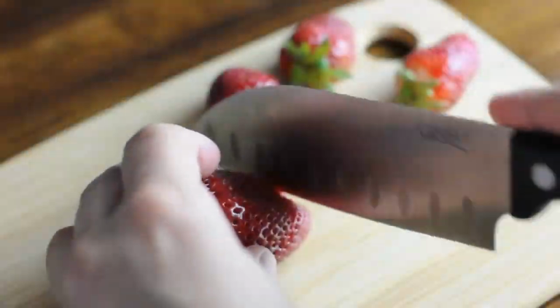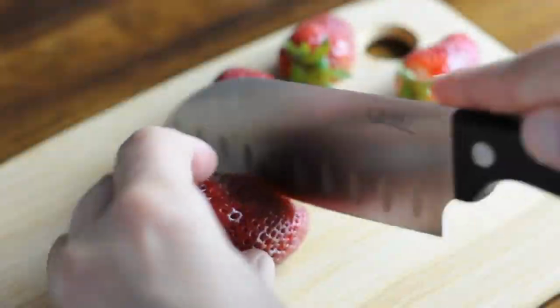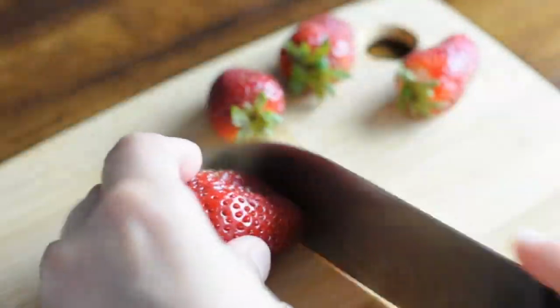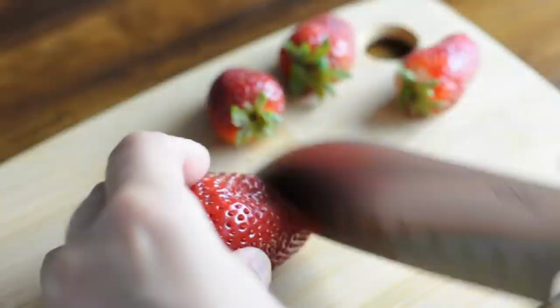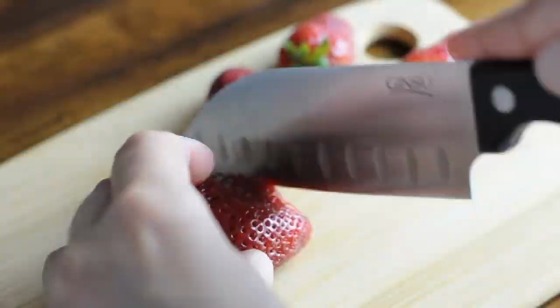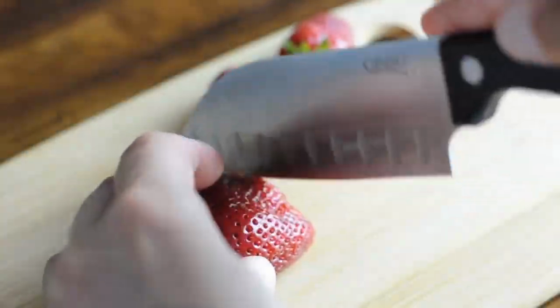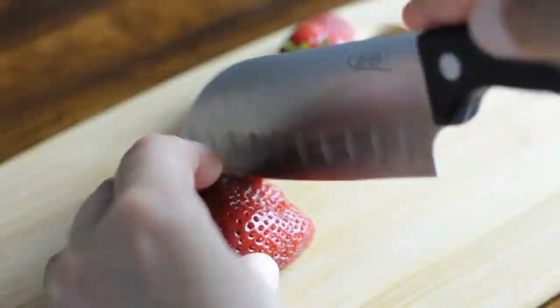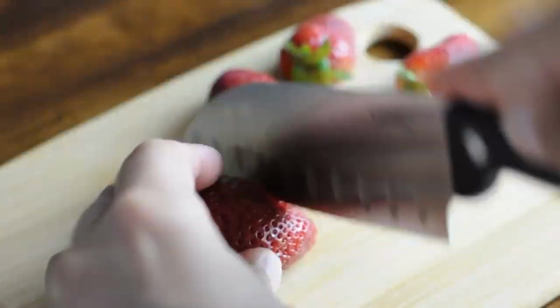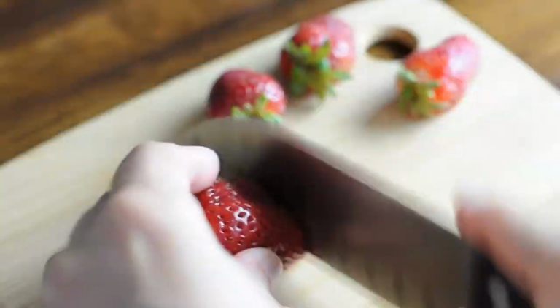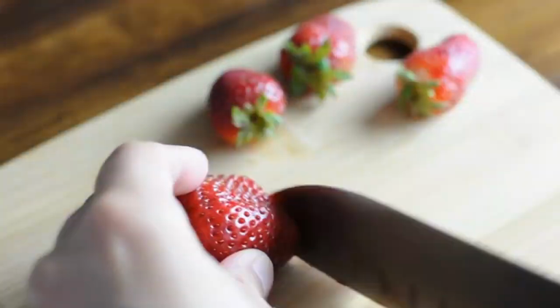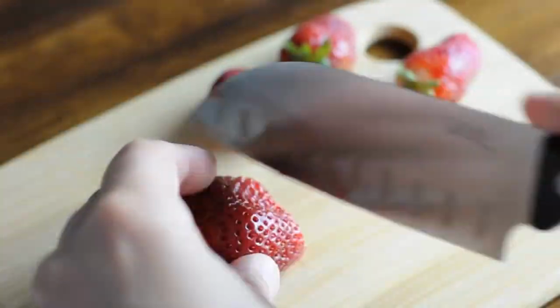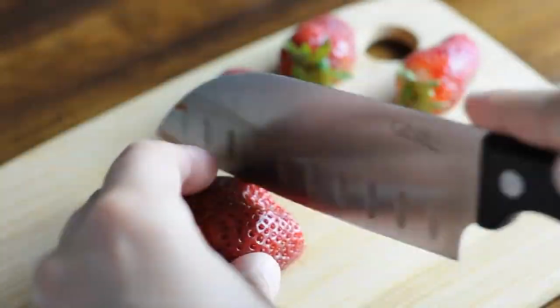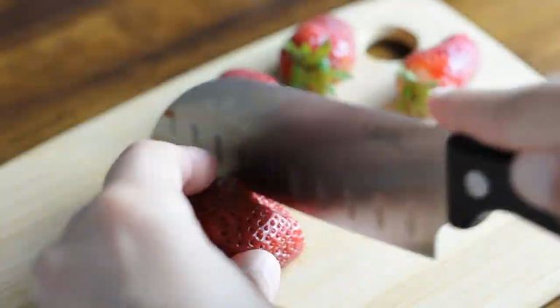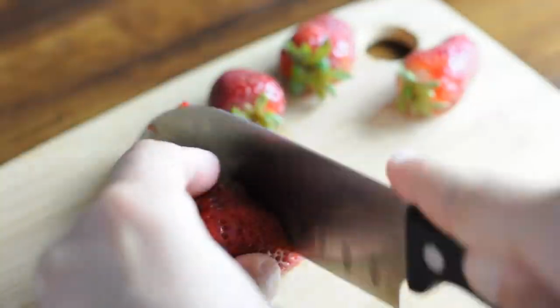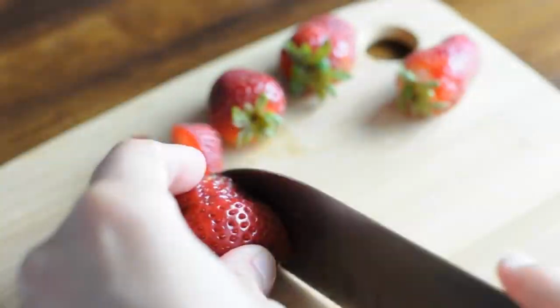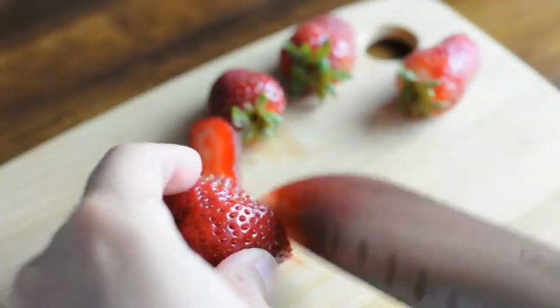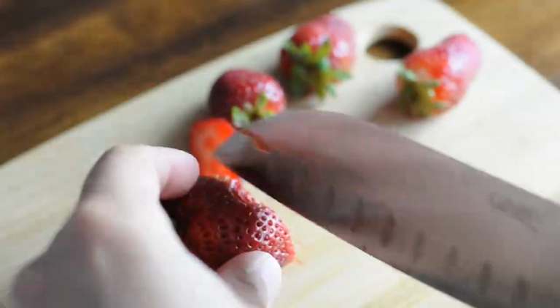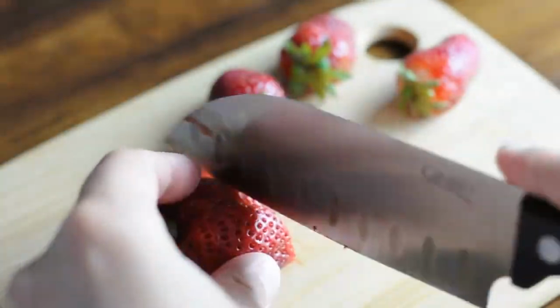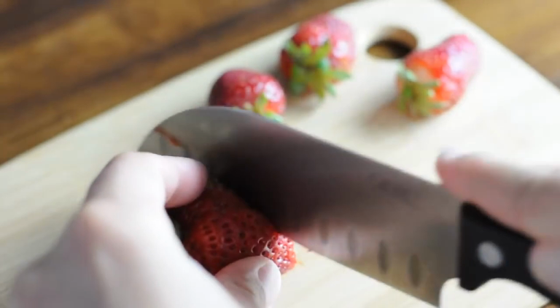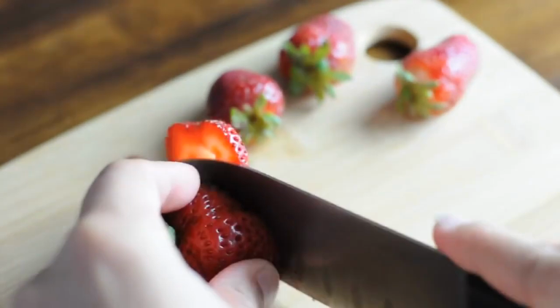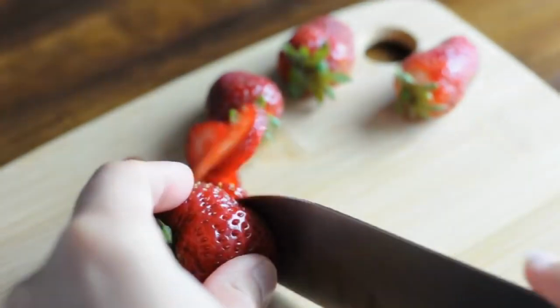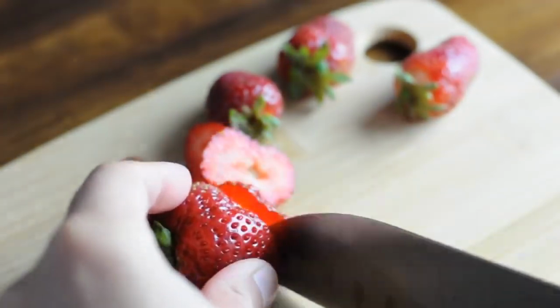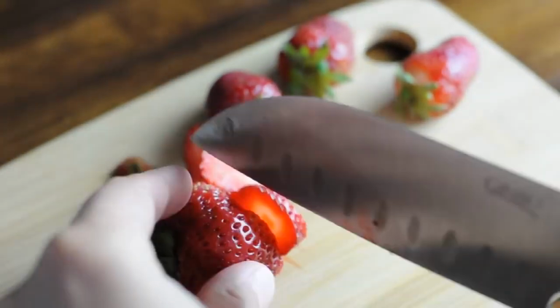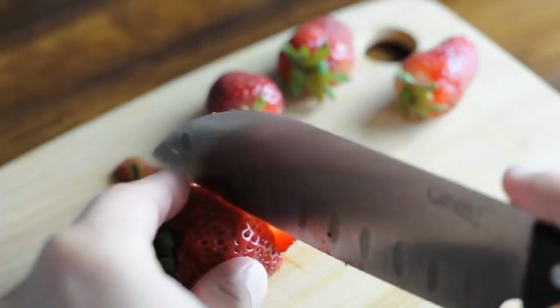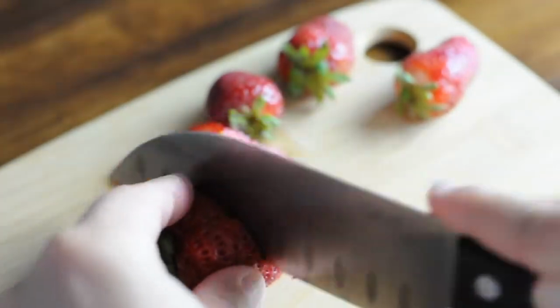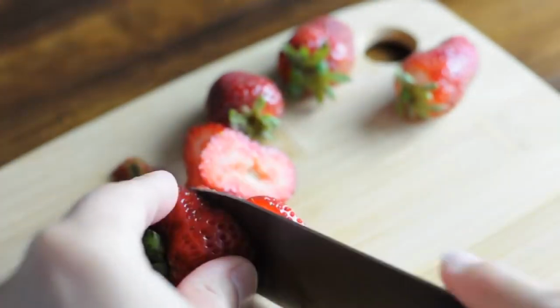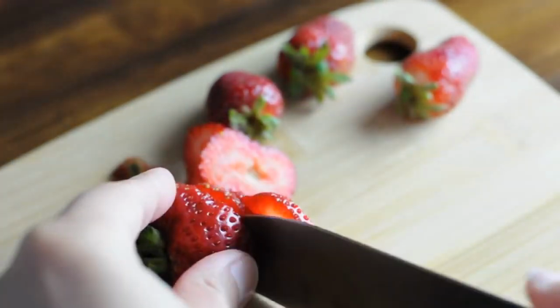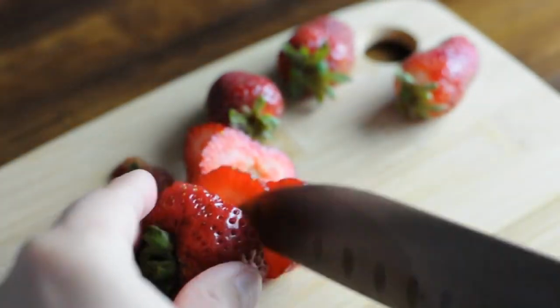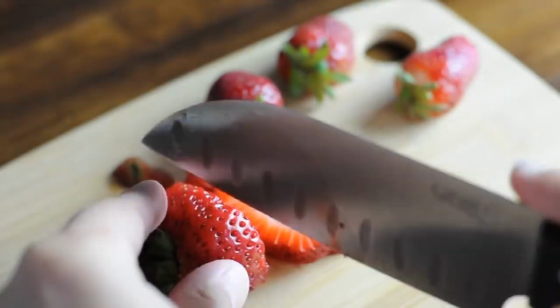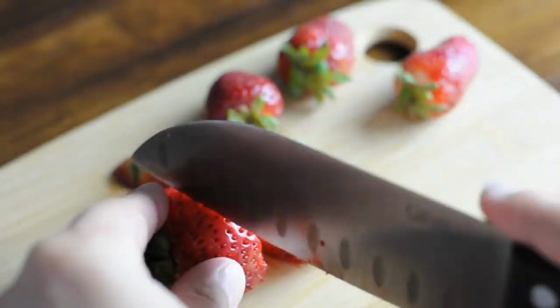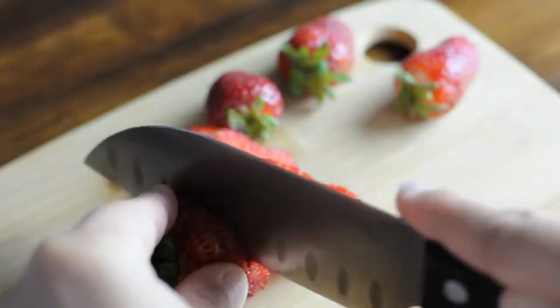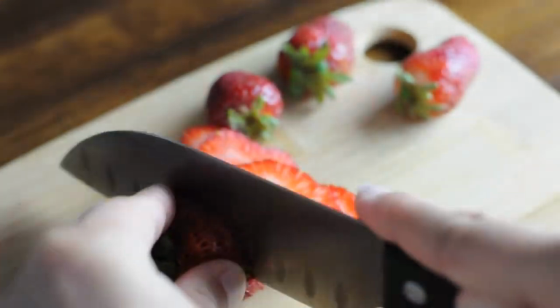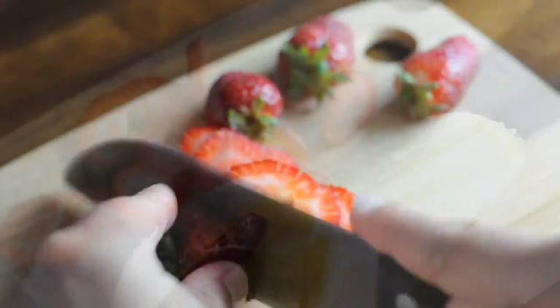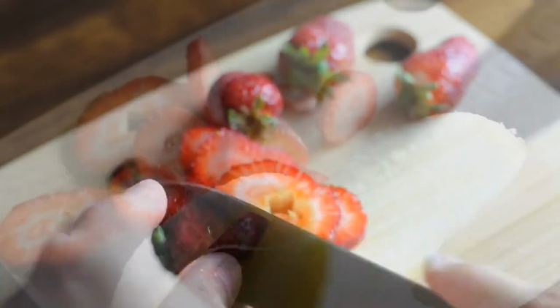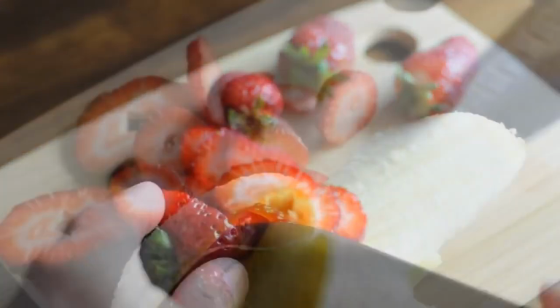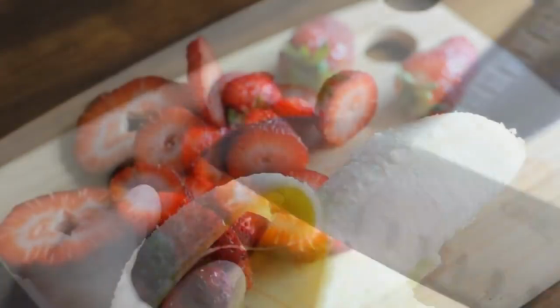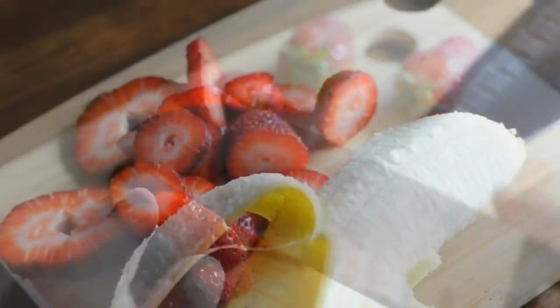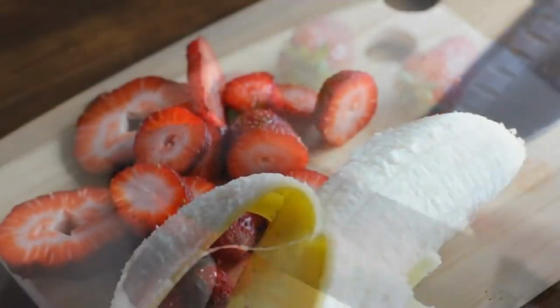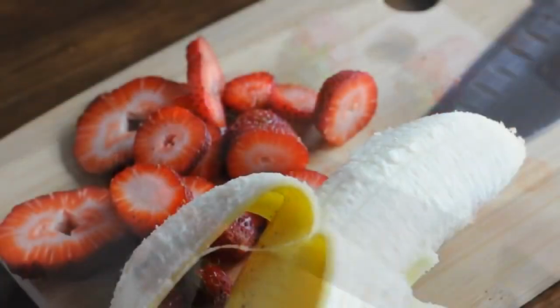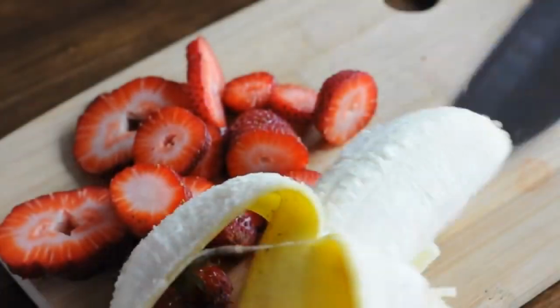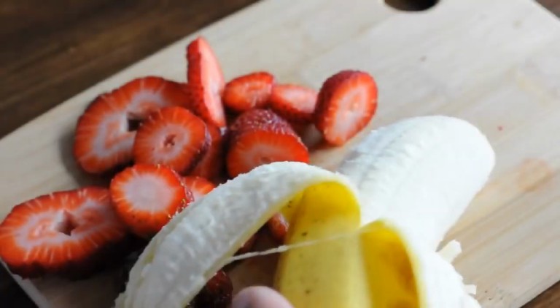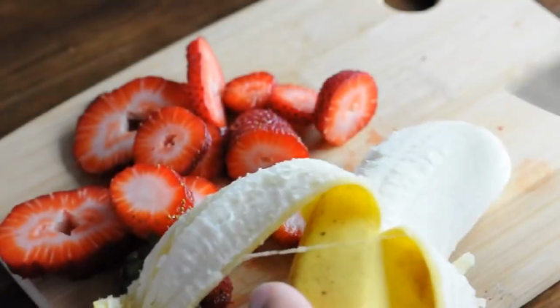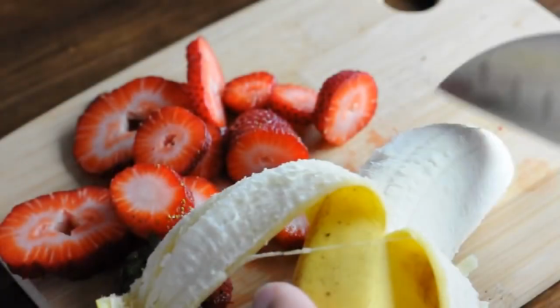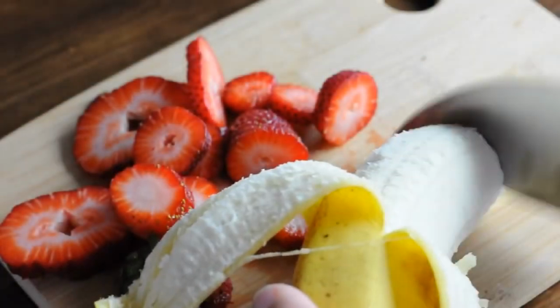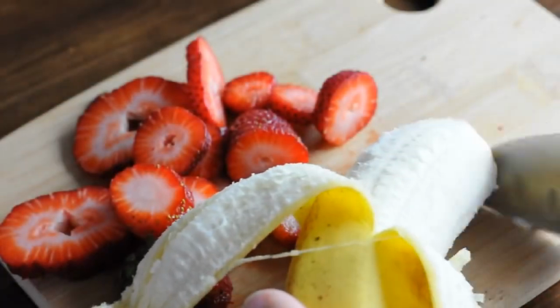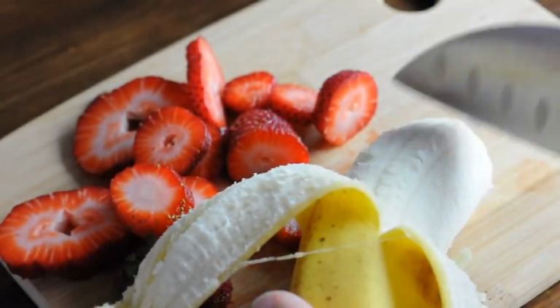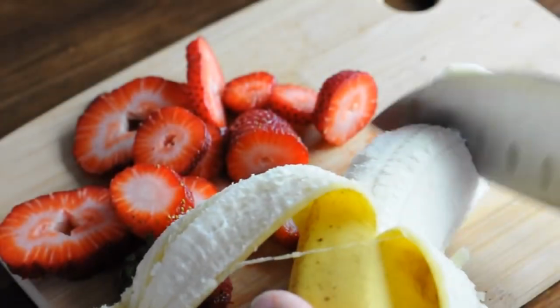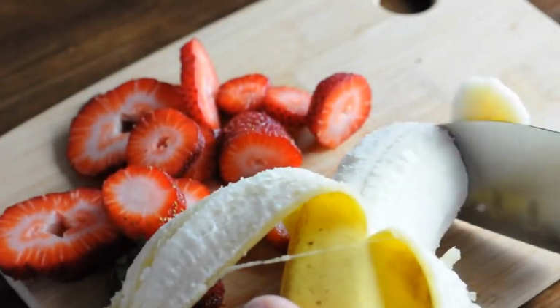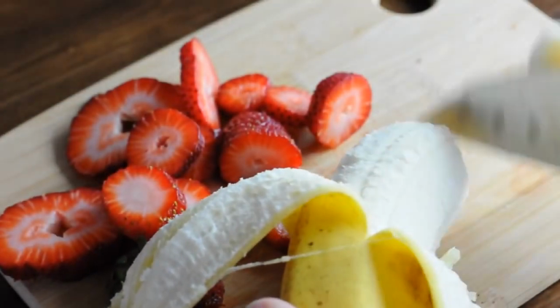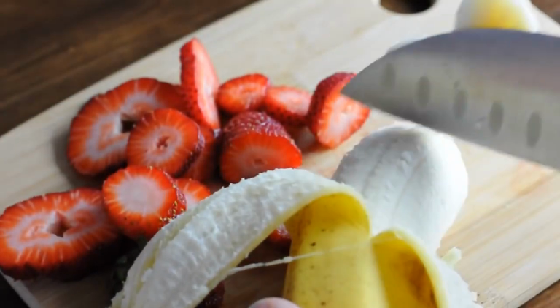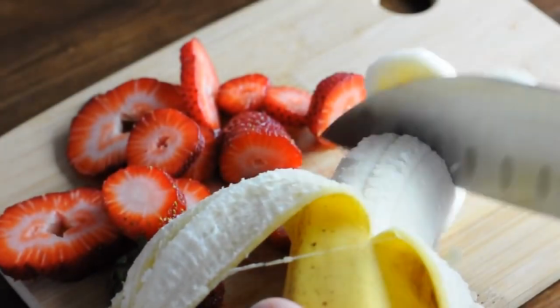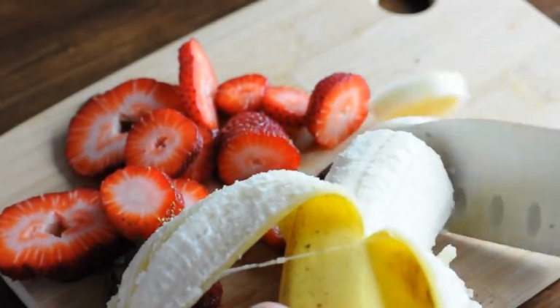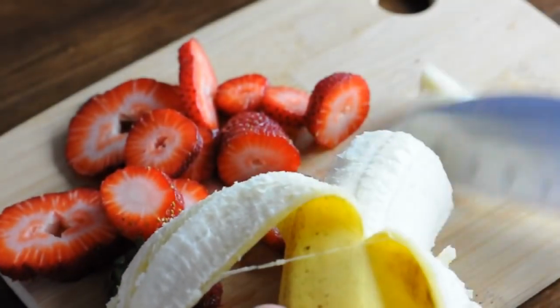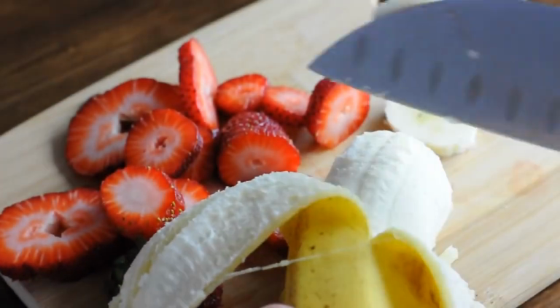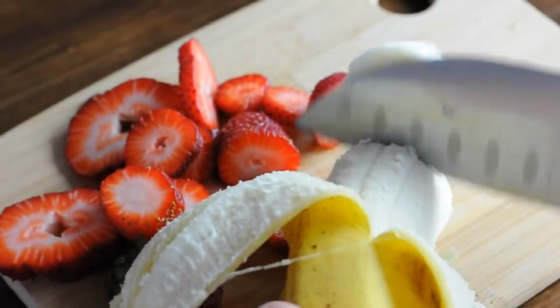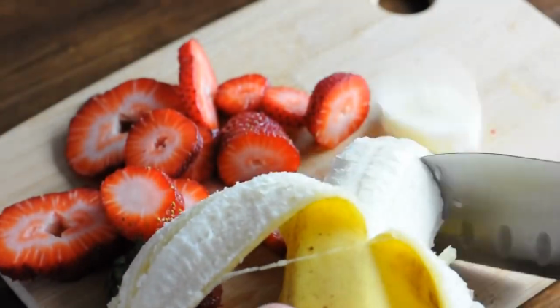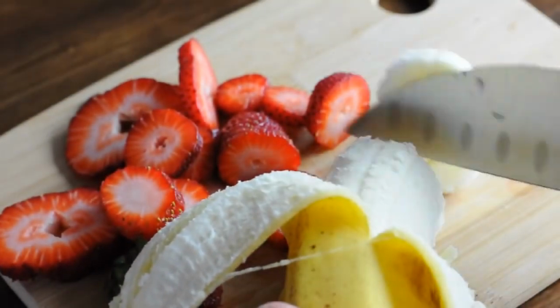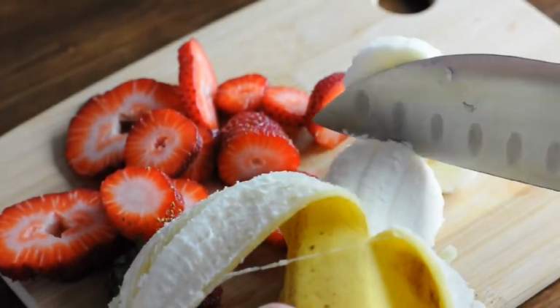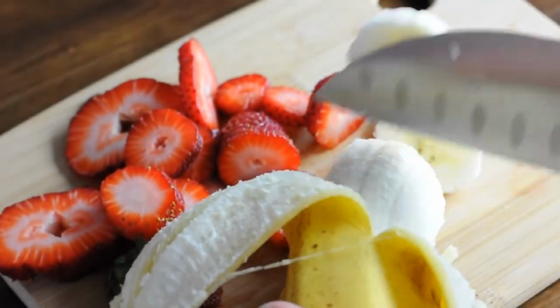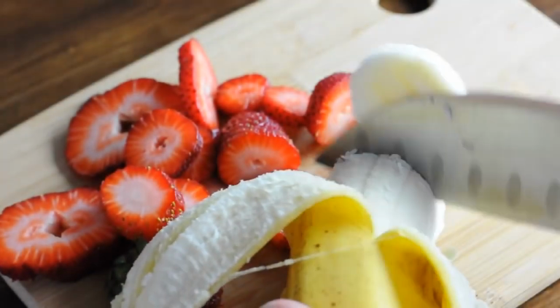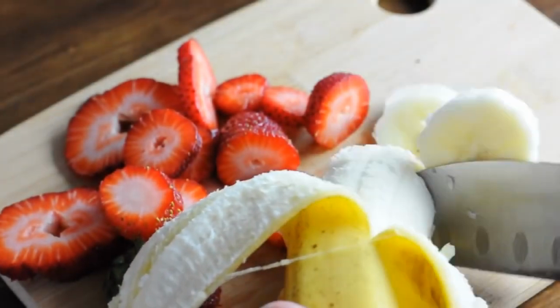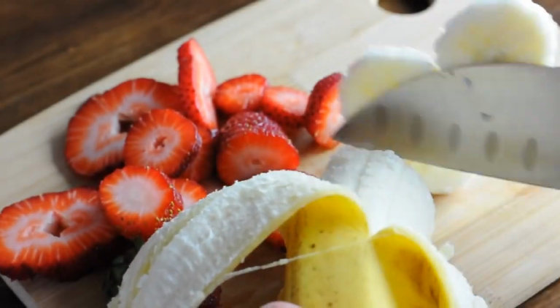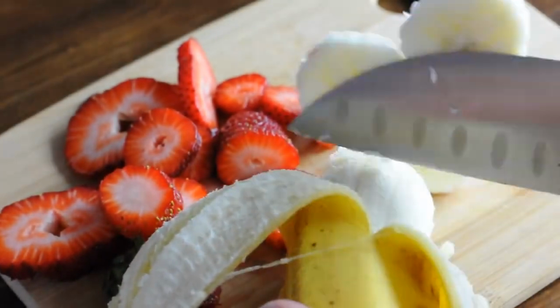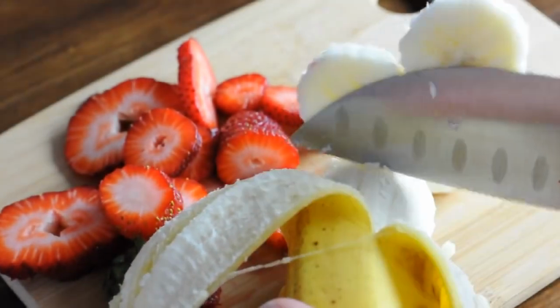Now's the fun part! You can add any toppings that you'd like. I liked adding strawberries and bananas and chocolate sauce.